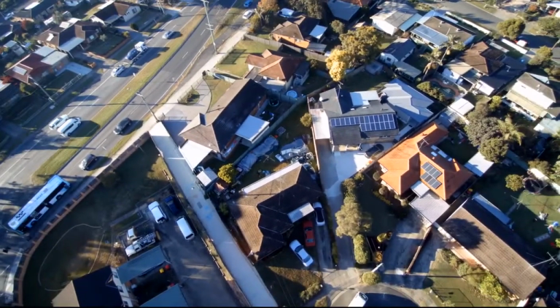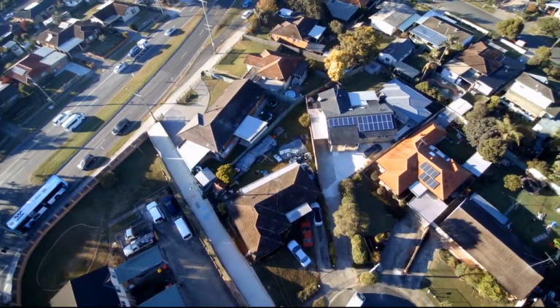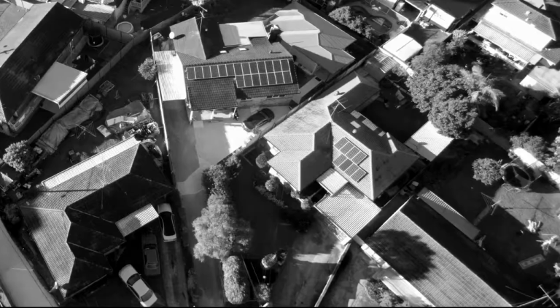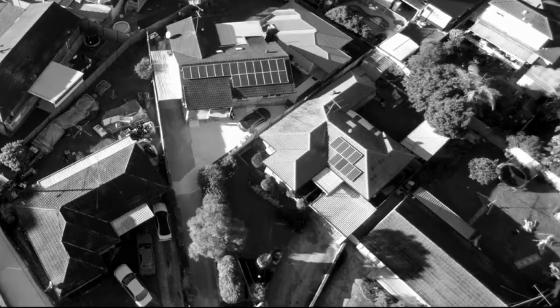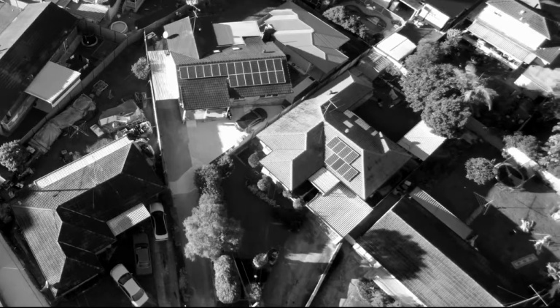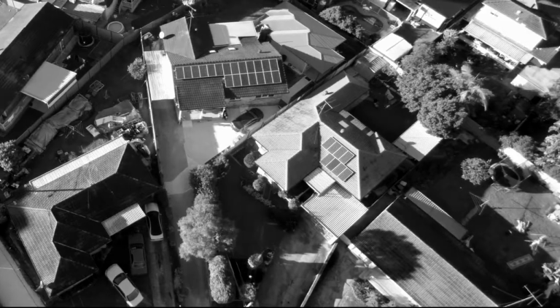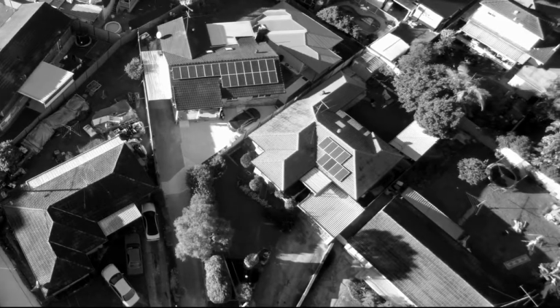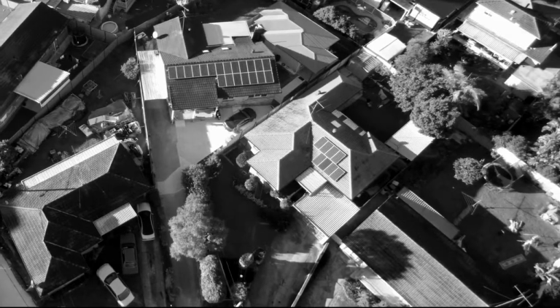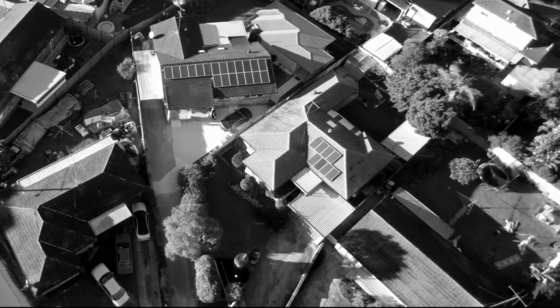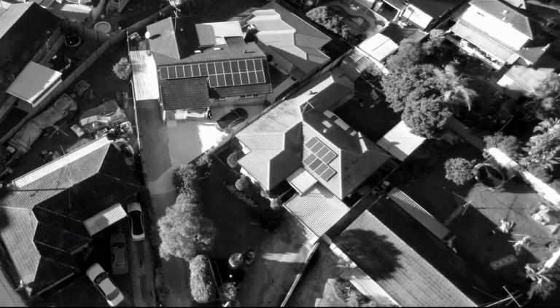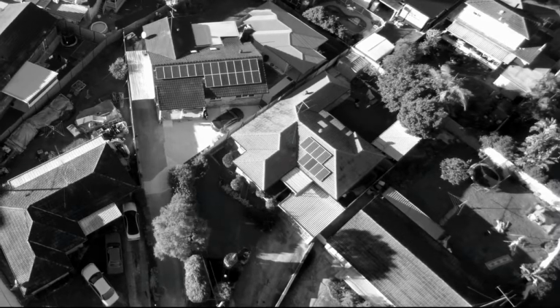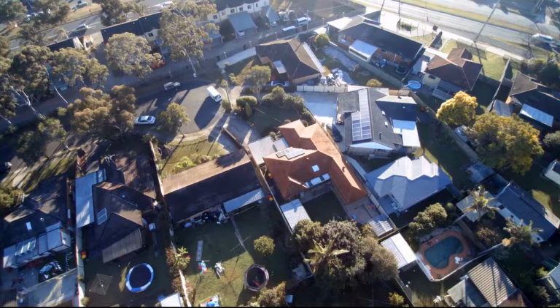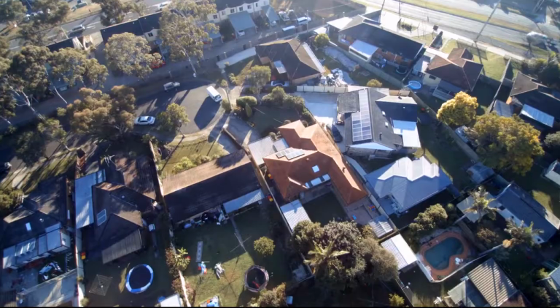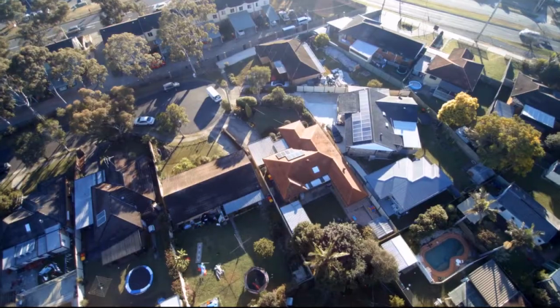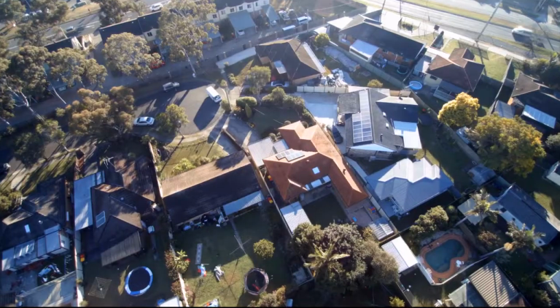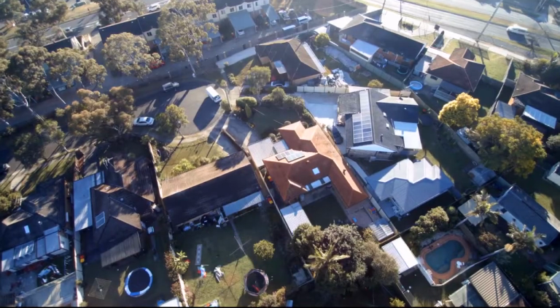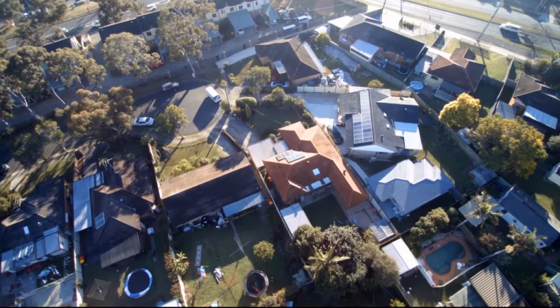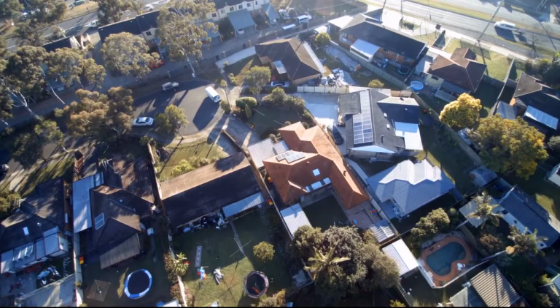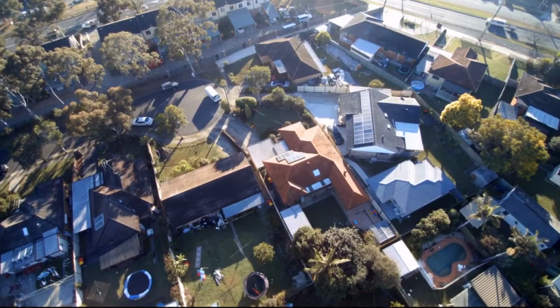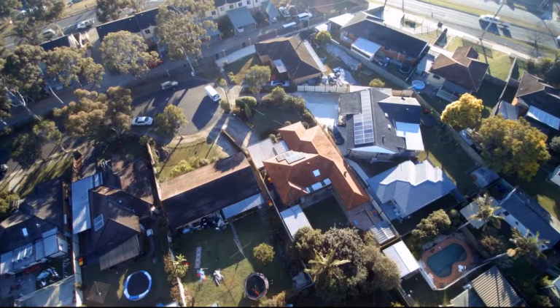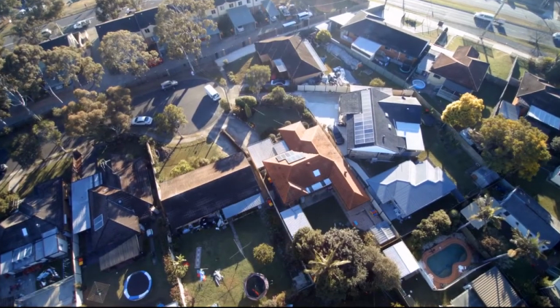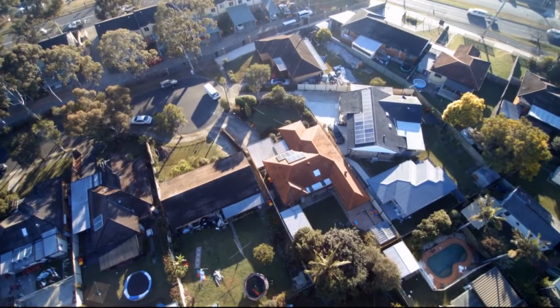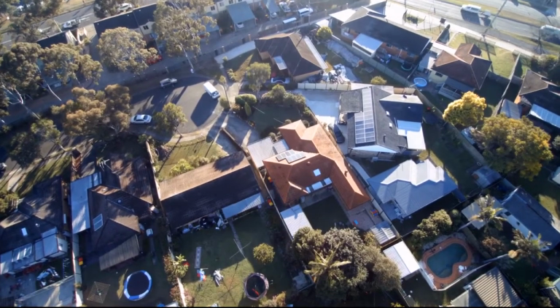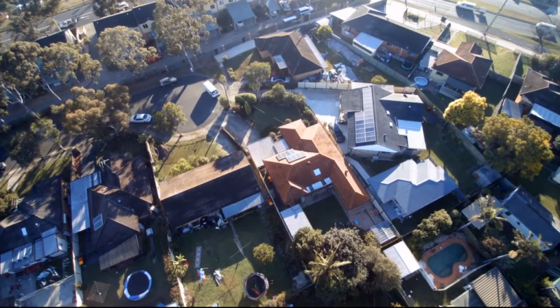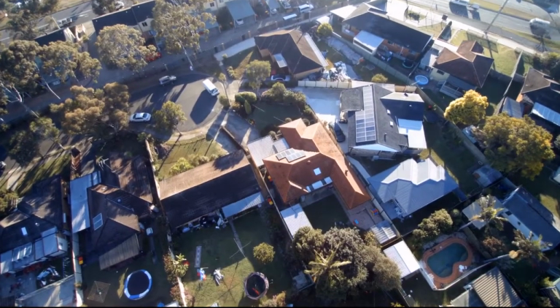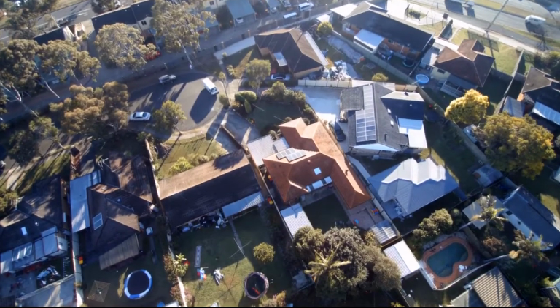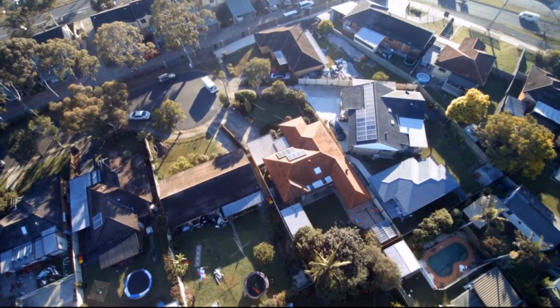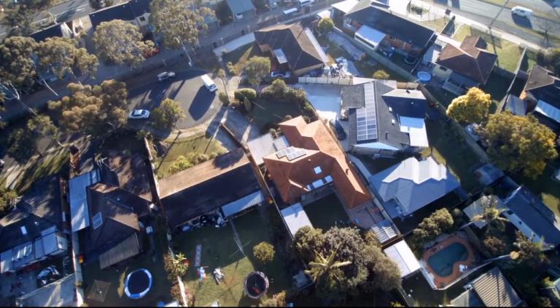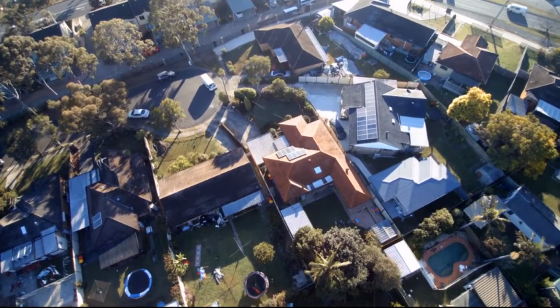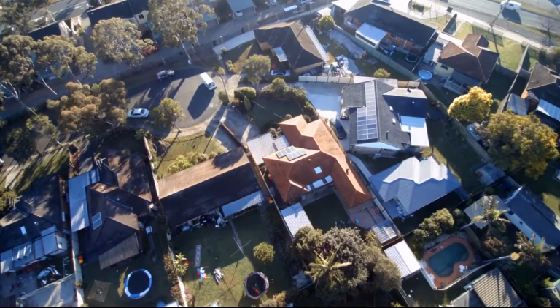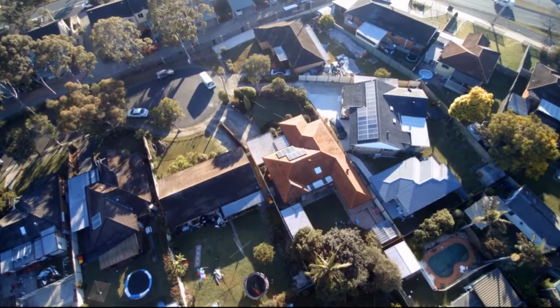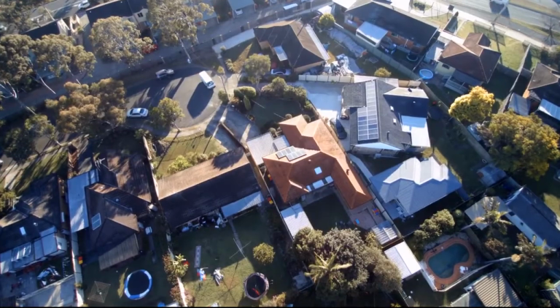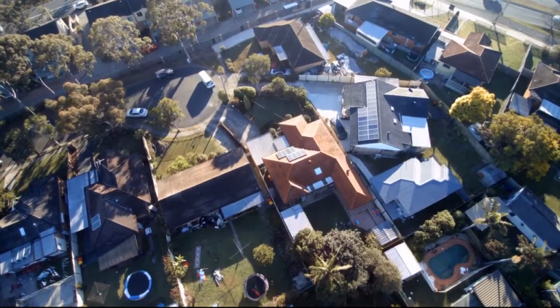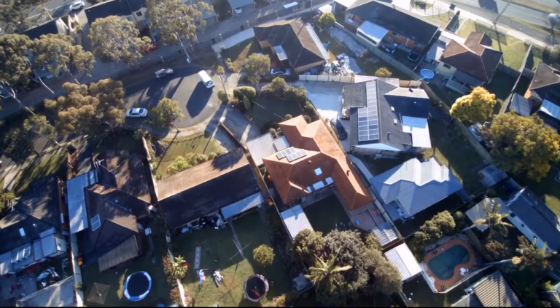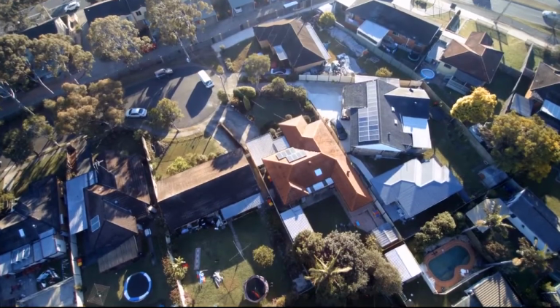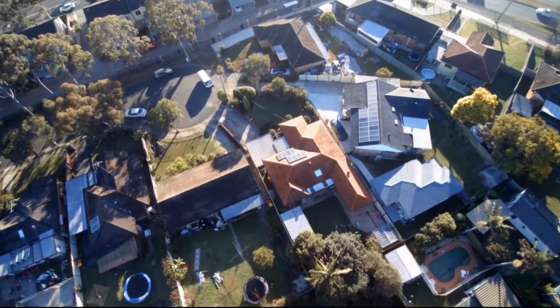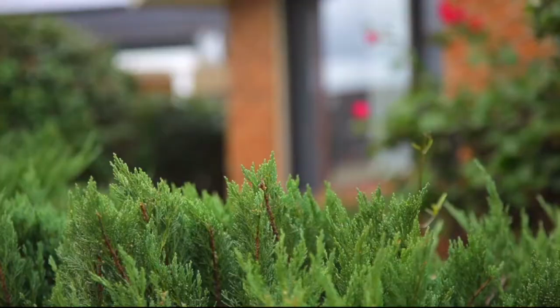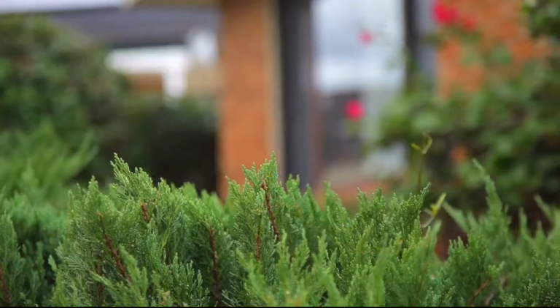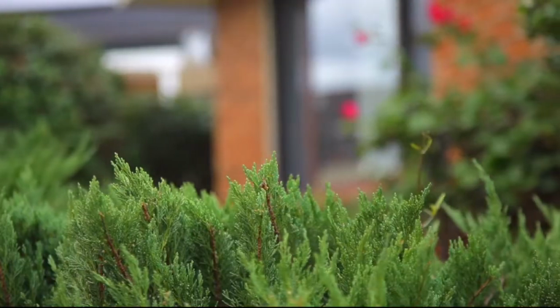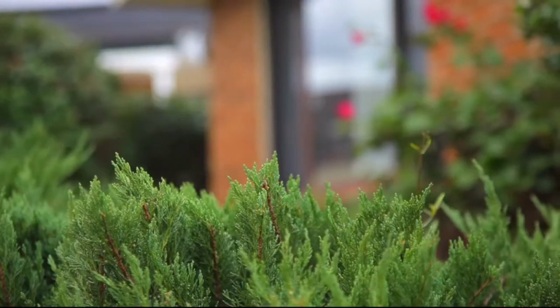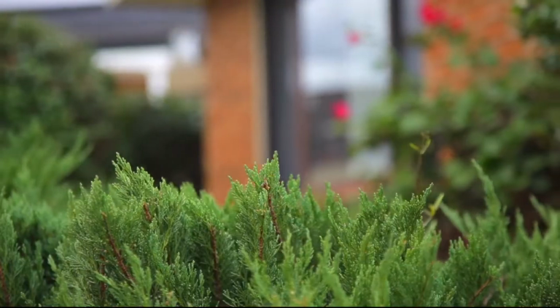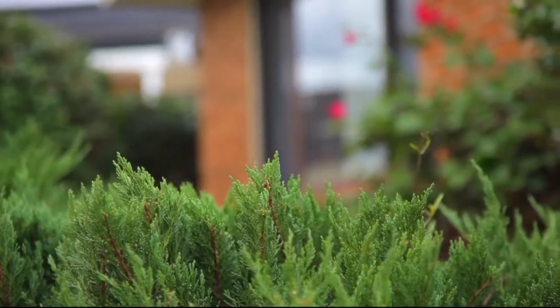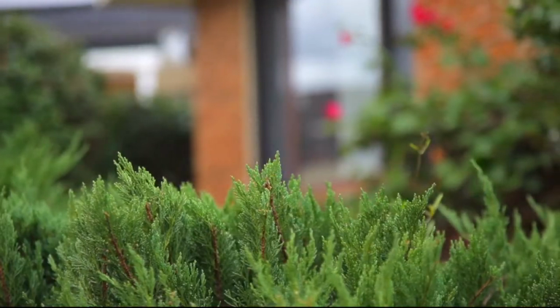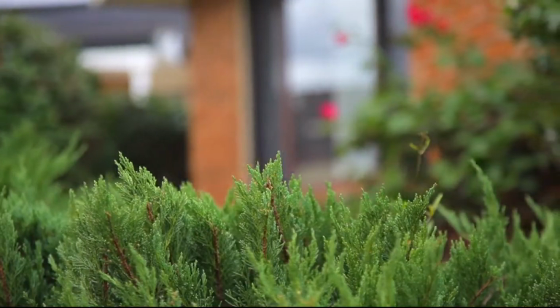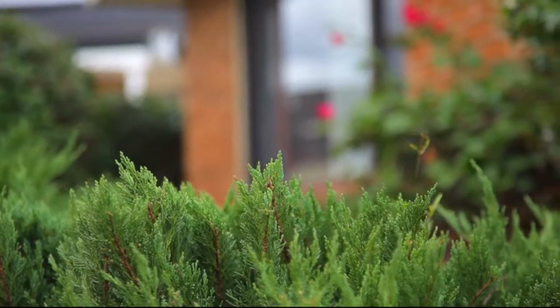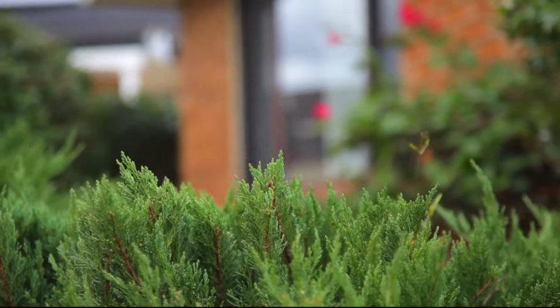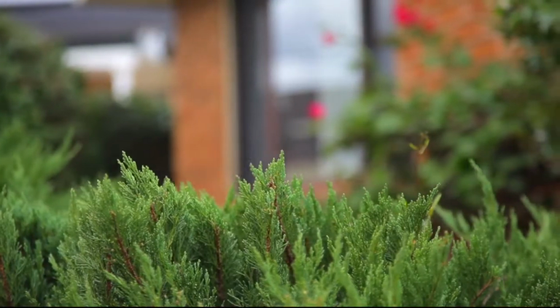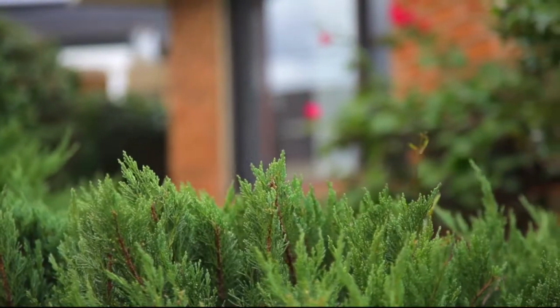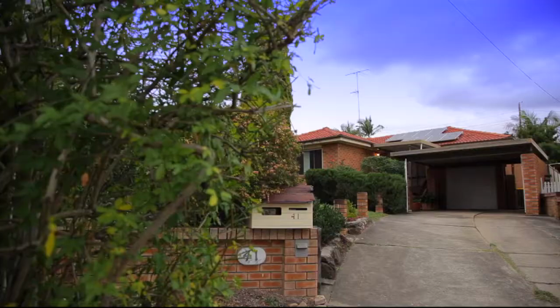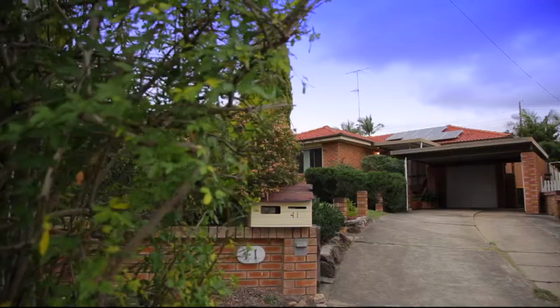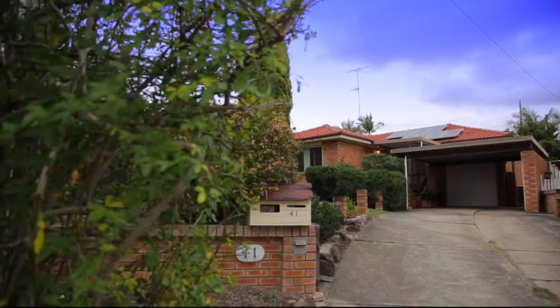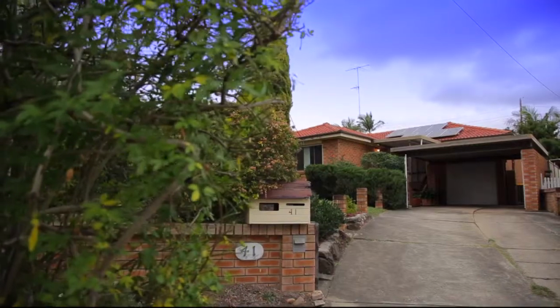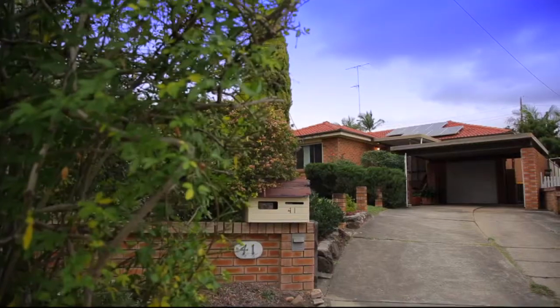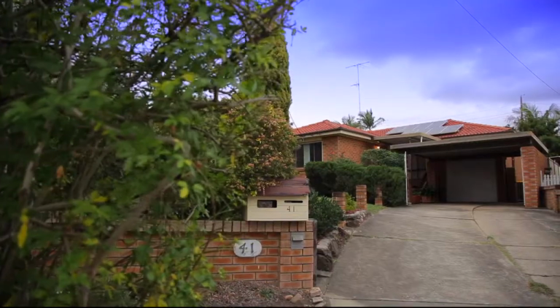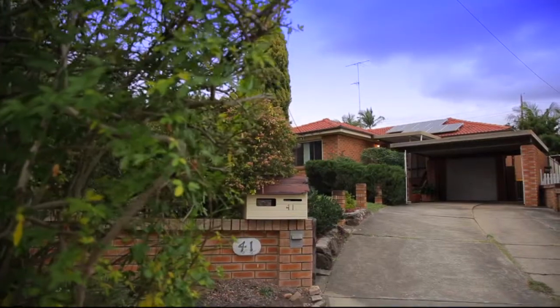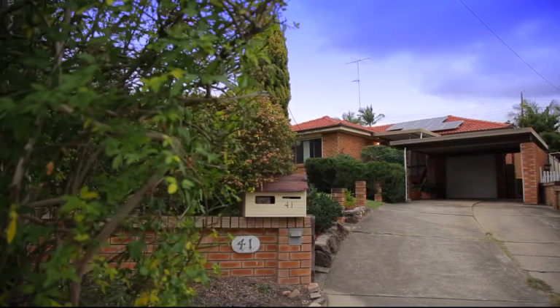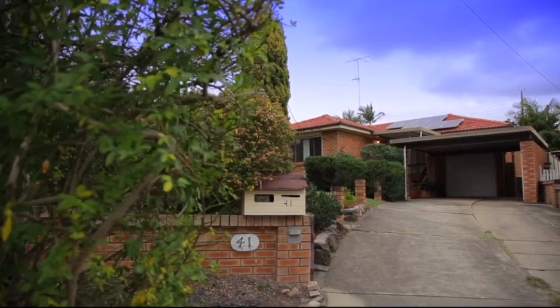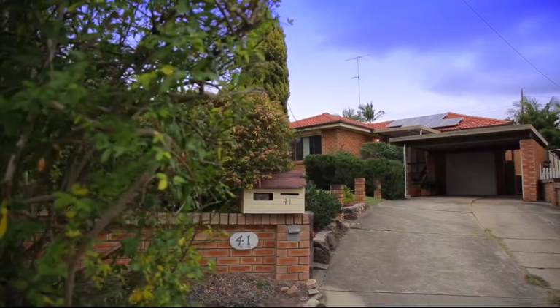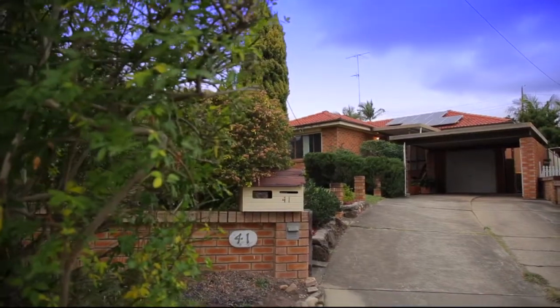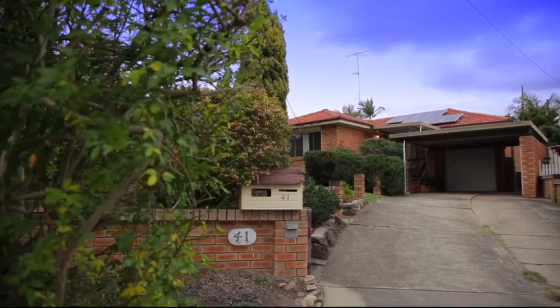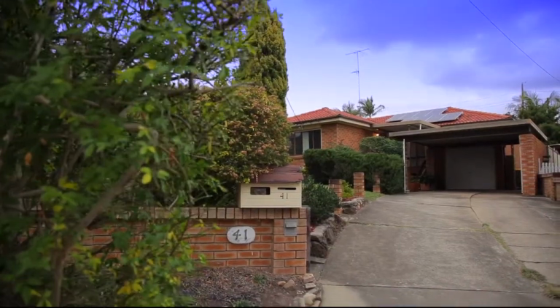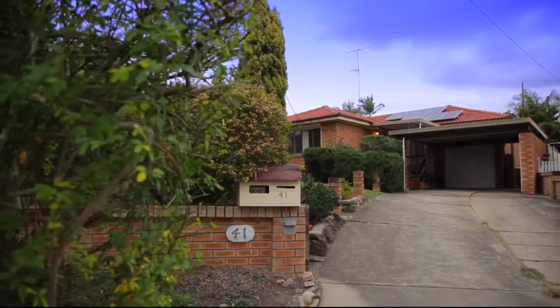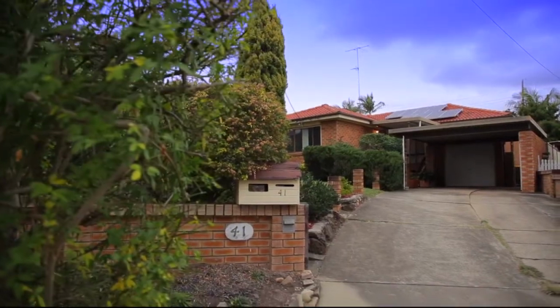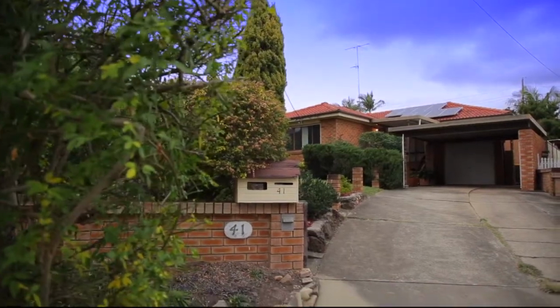This solid and serviceable three-bedroom brick family home sits on a nice sizeable block, nestled in a quiet cul-de-sac position on the high side of the street.